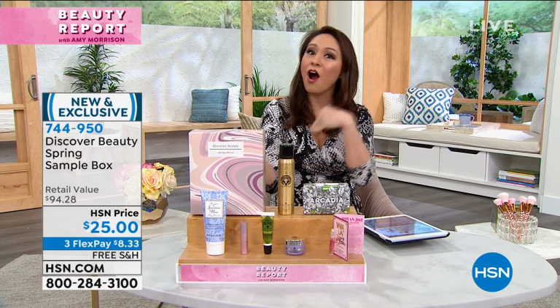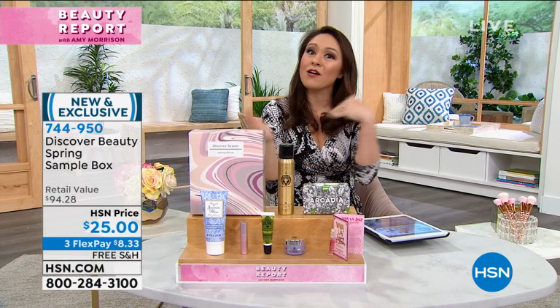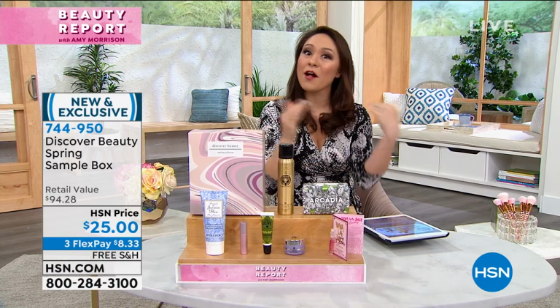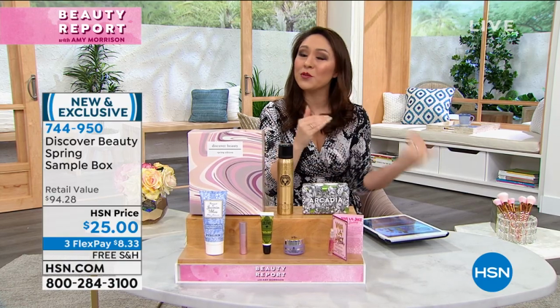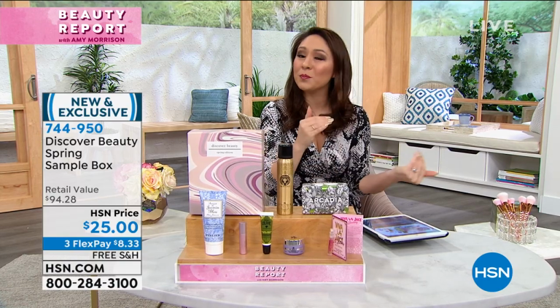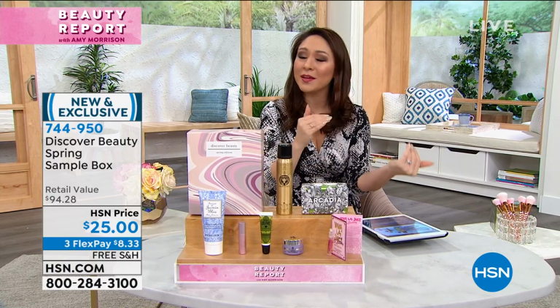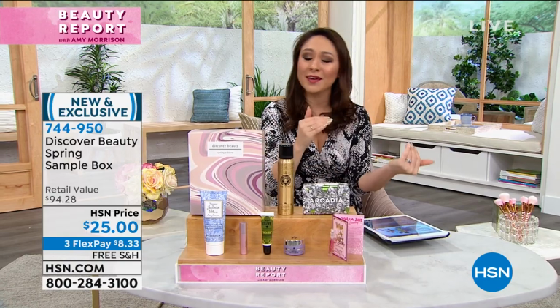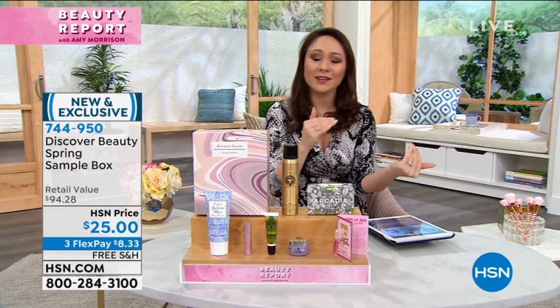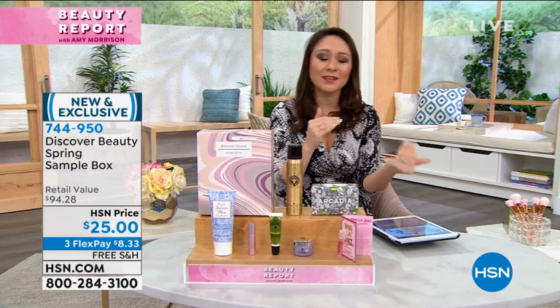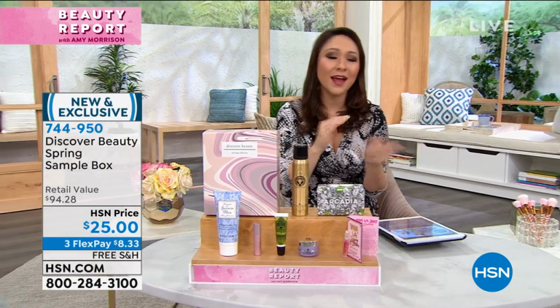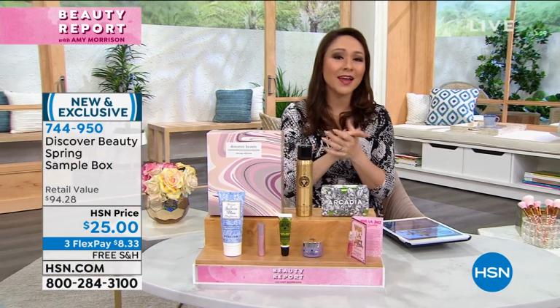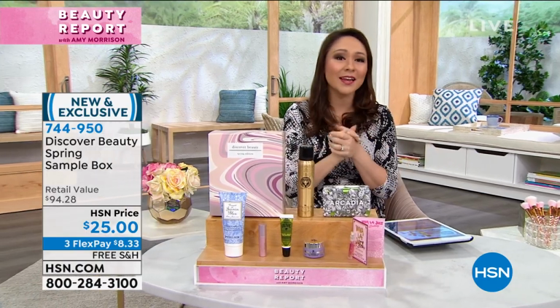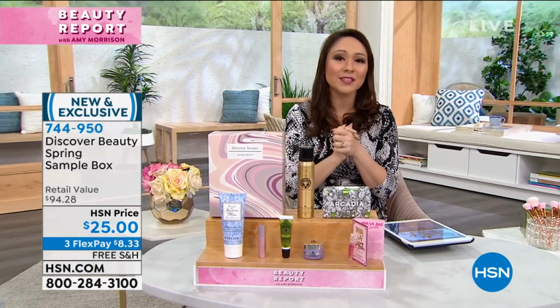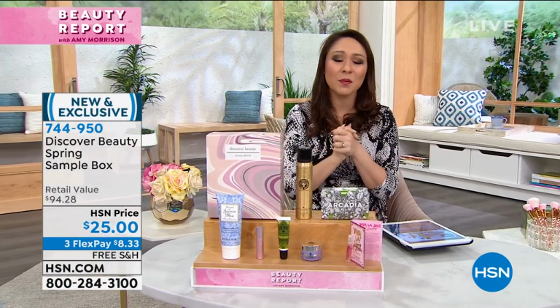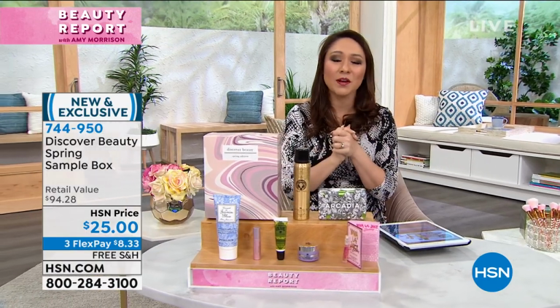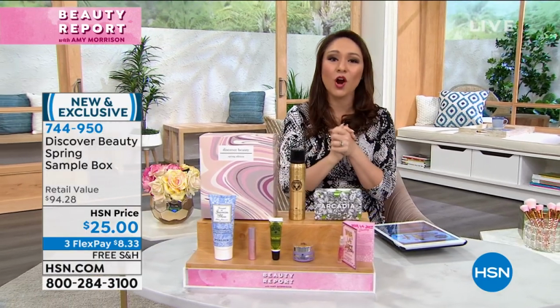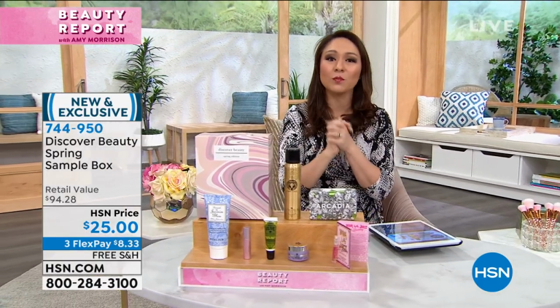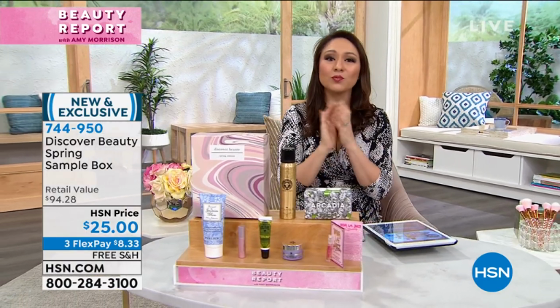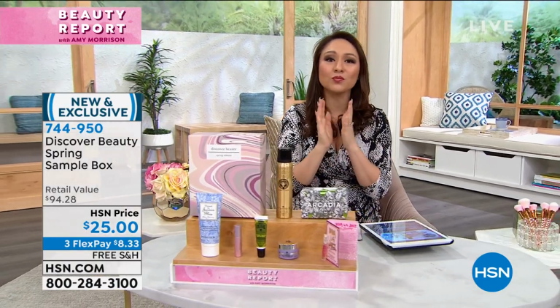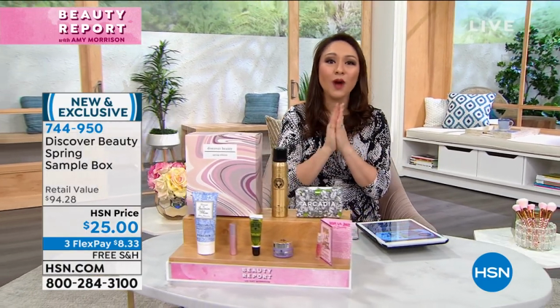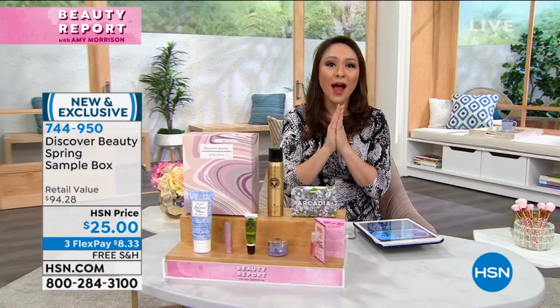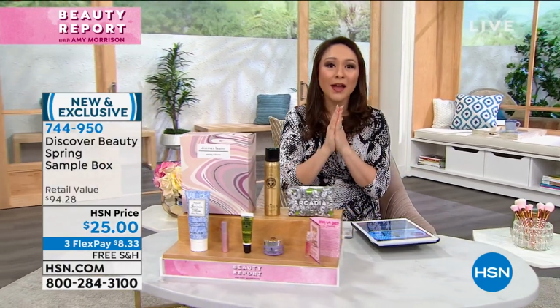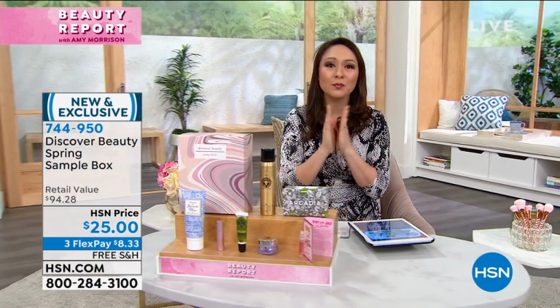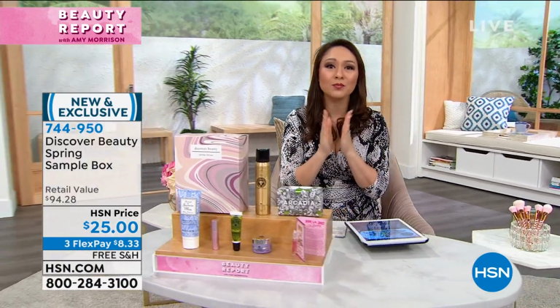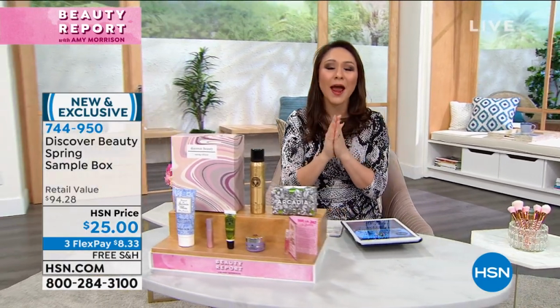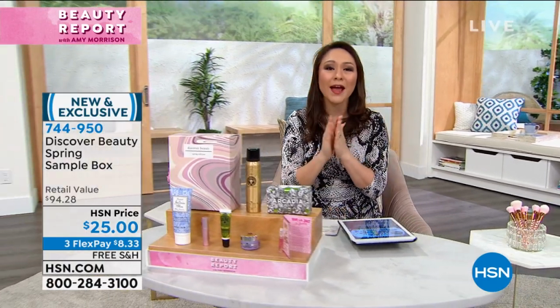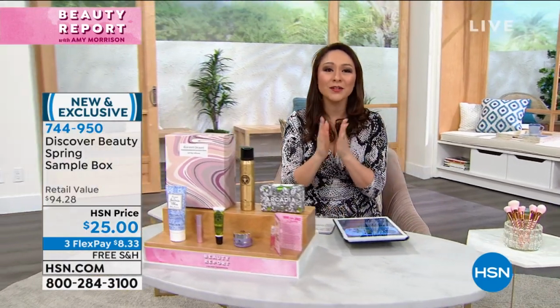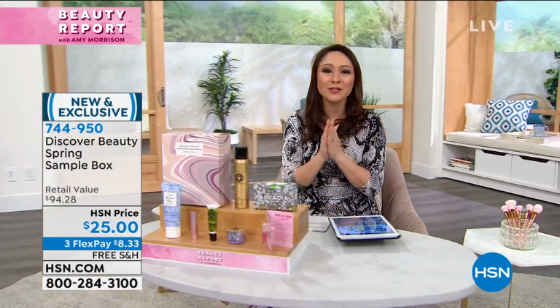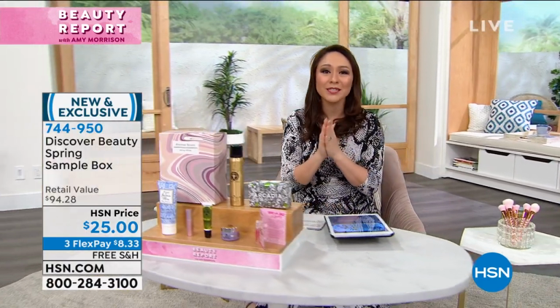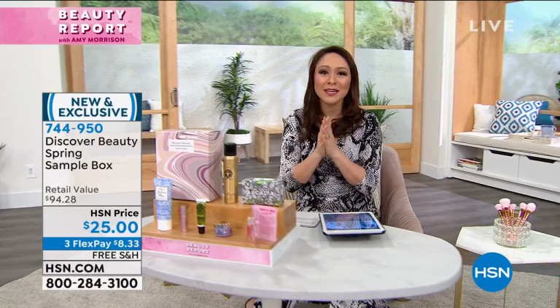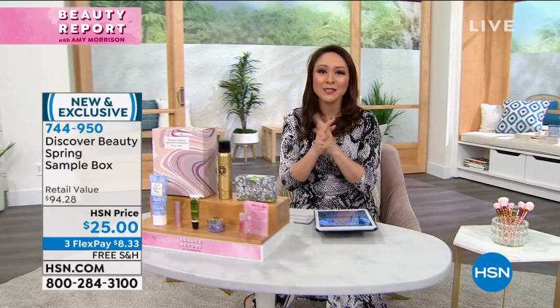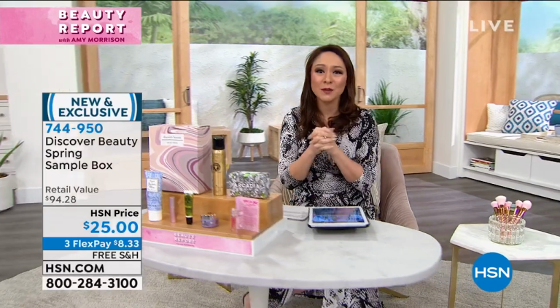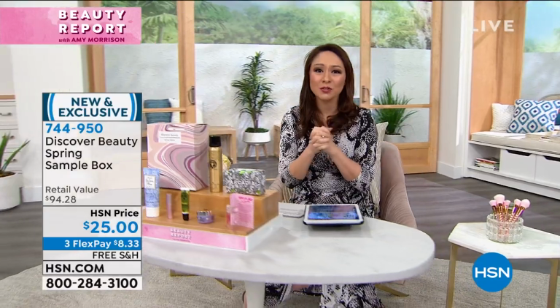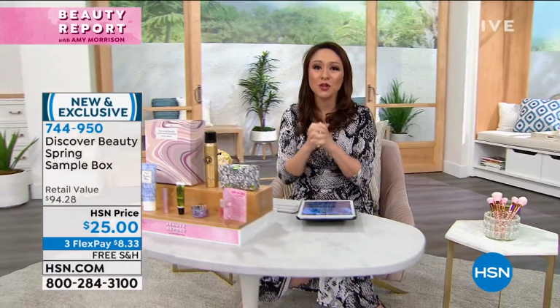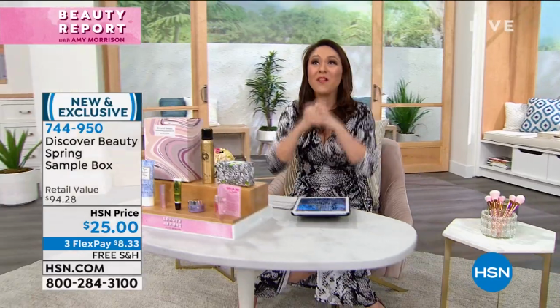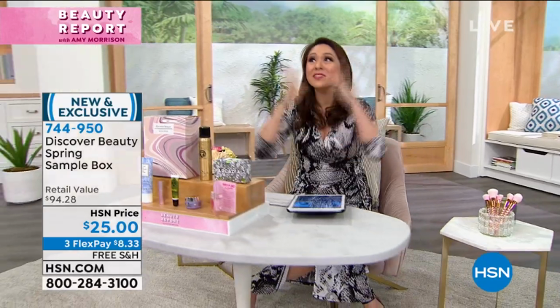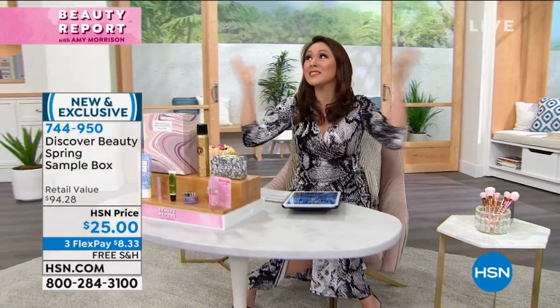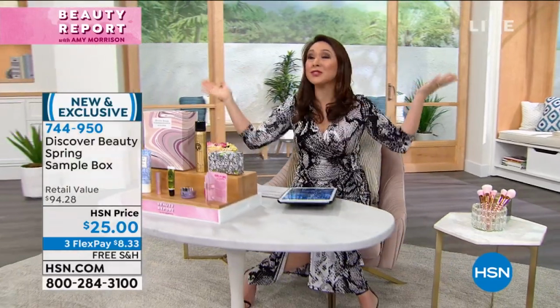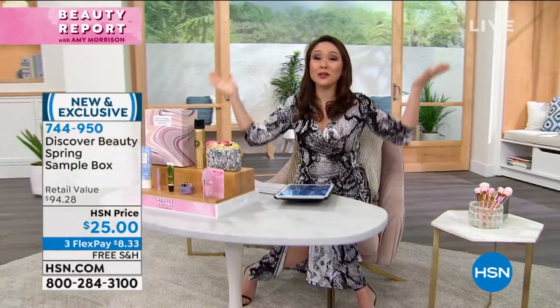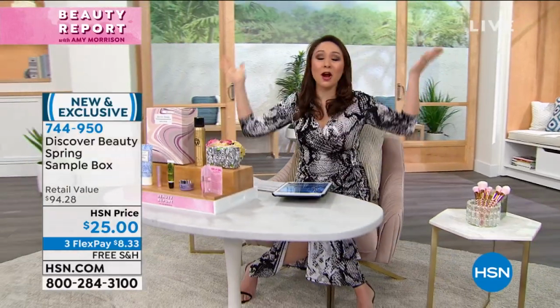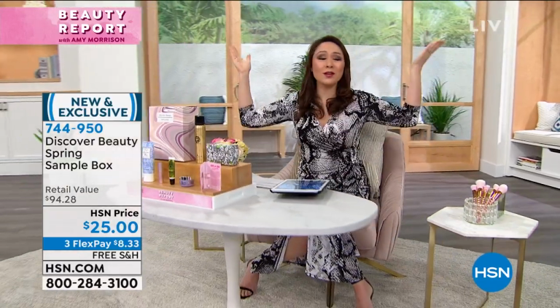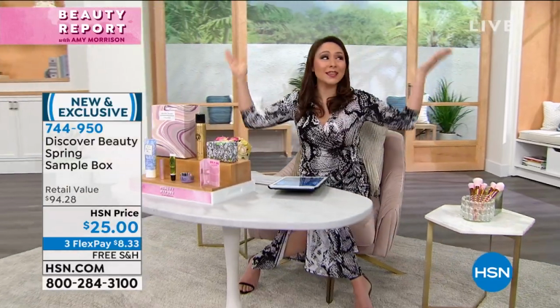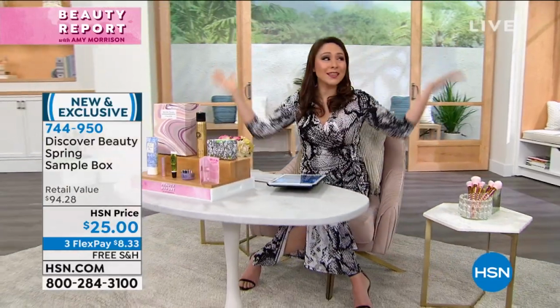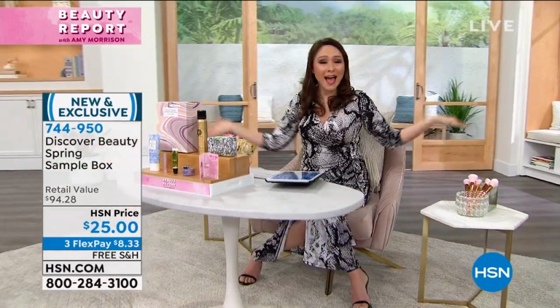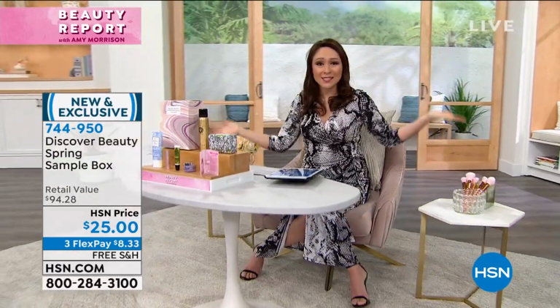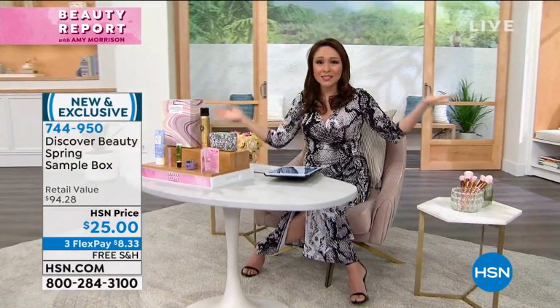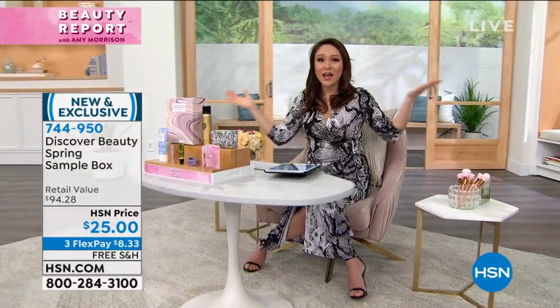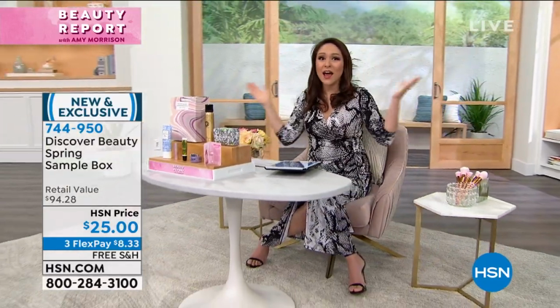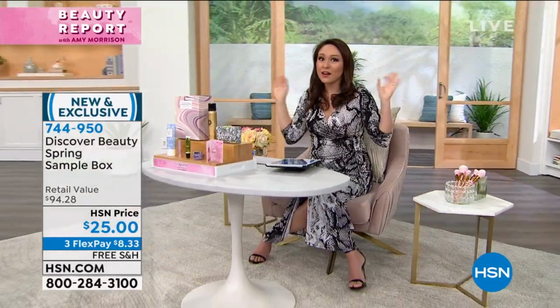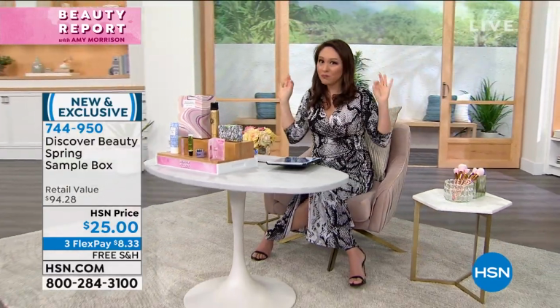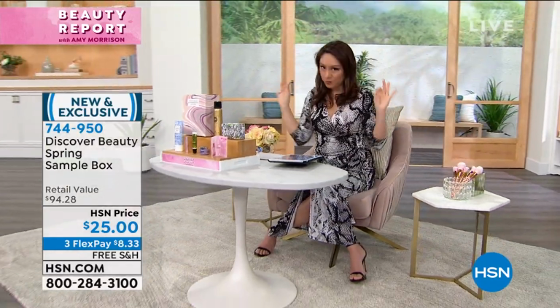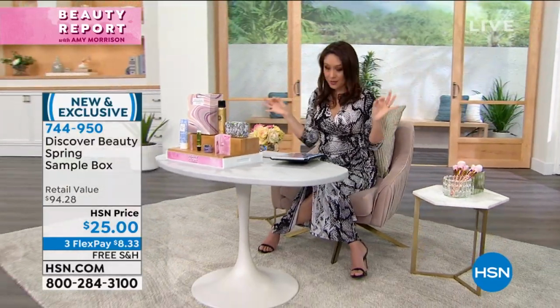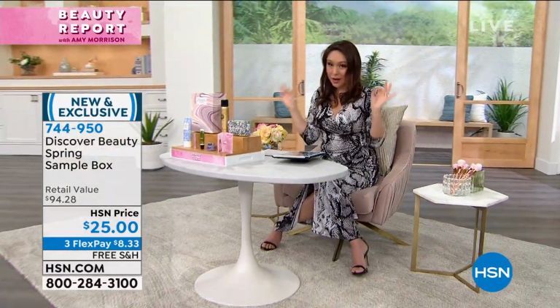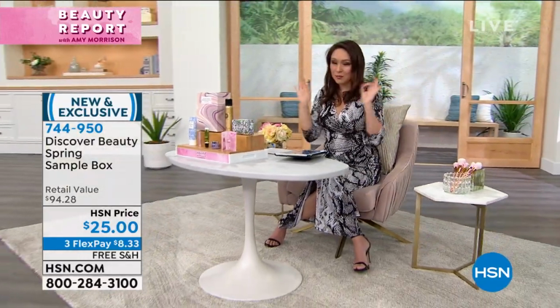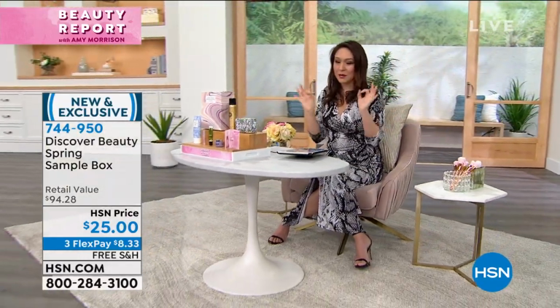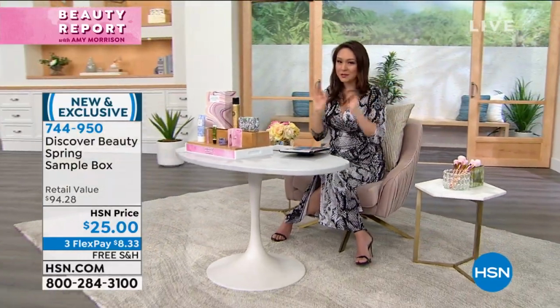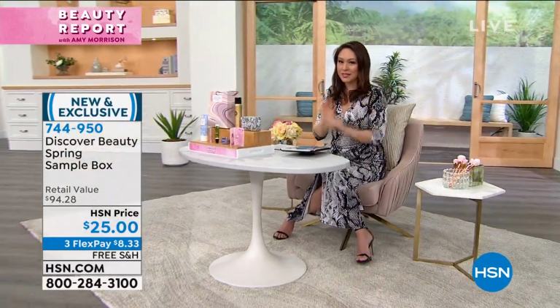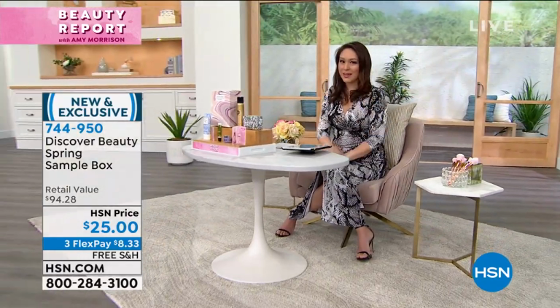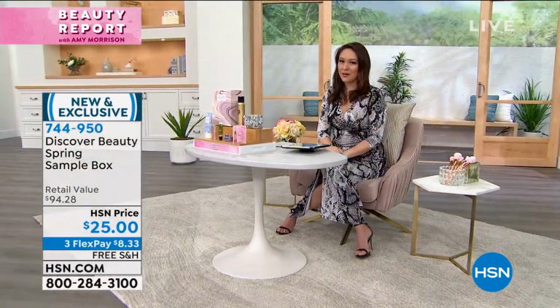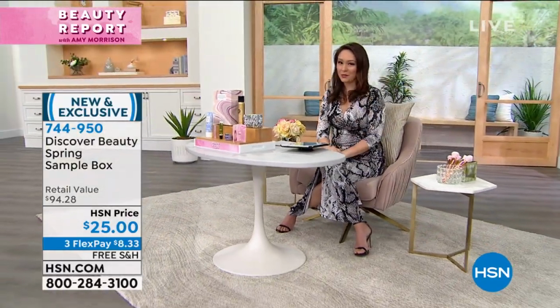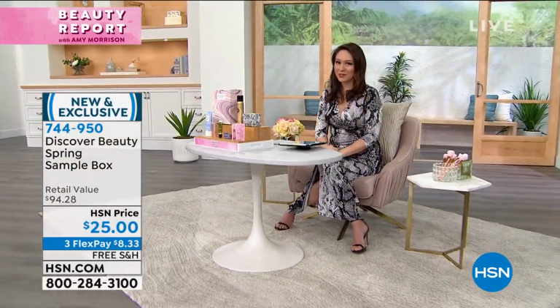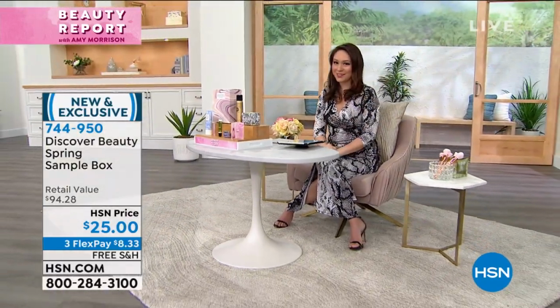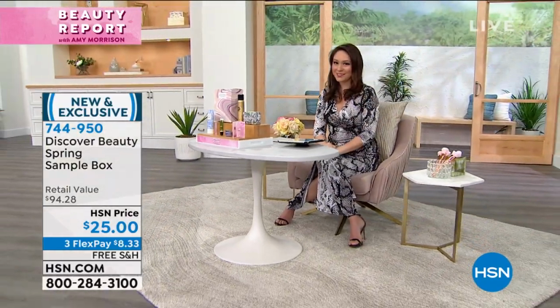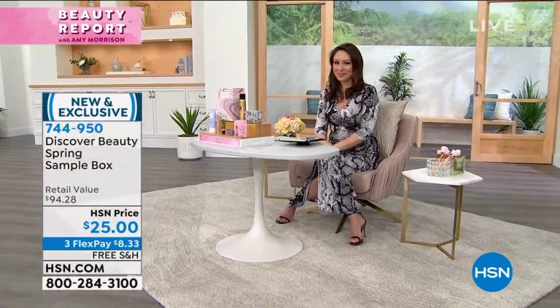Our other big hit of the night has been our Pride brand new Today's Special. This is actually our last time to get a hold of this.